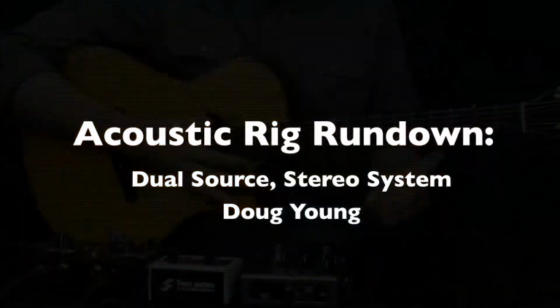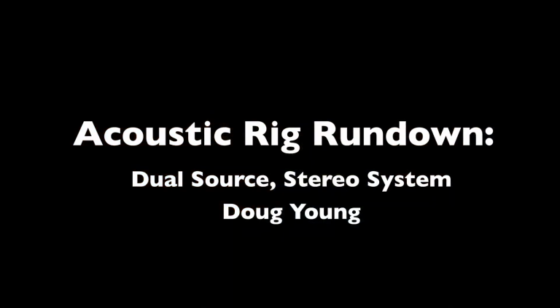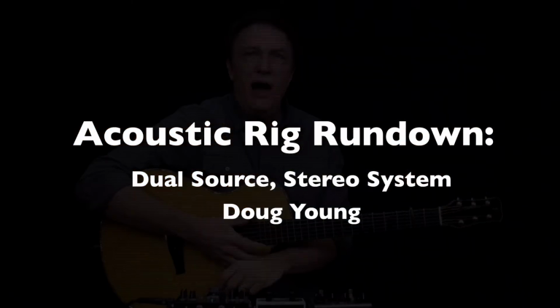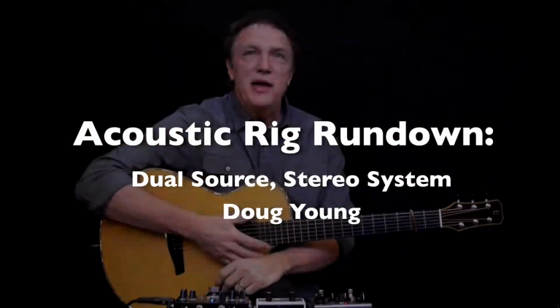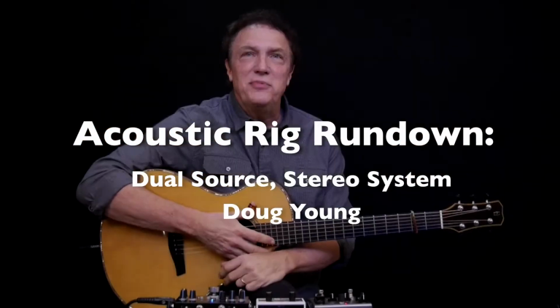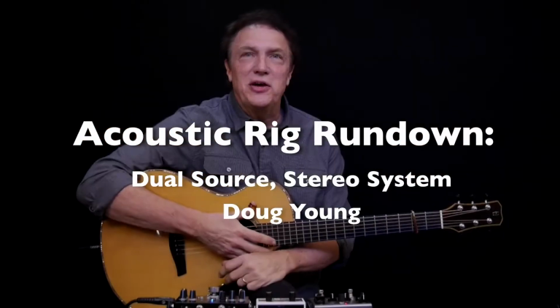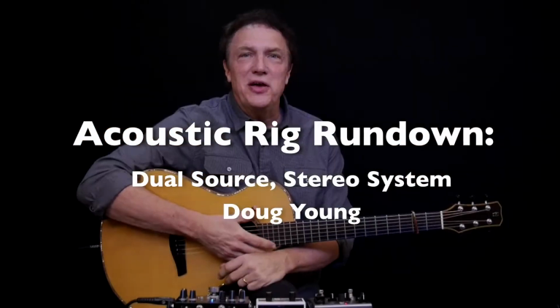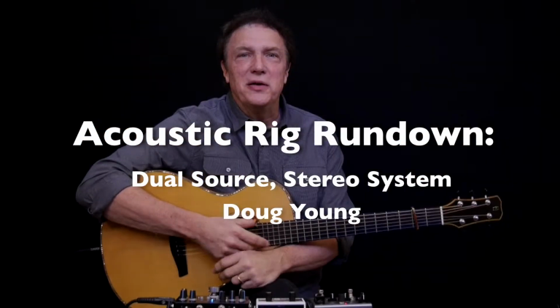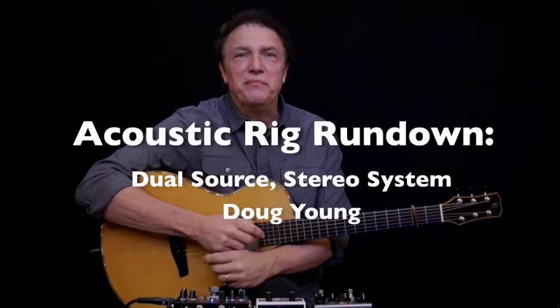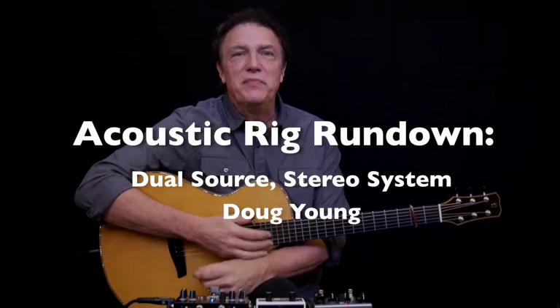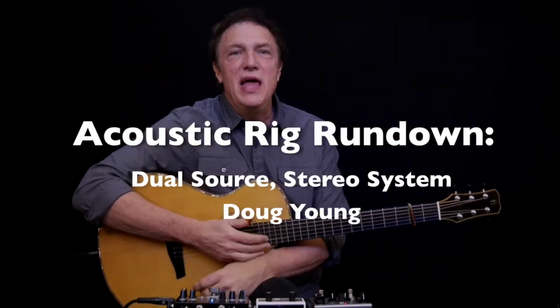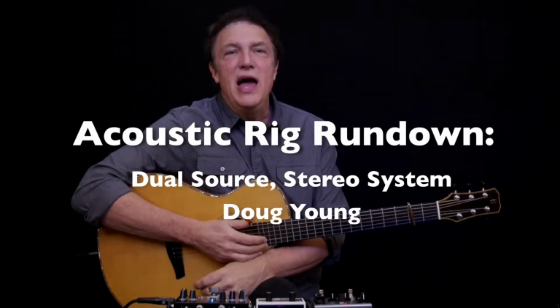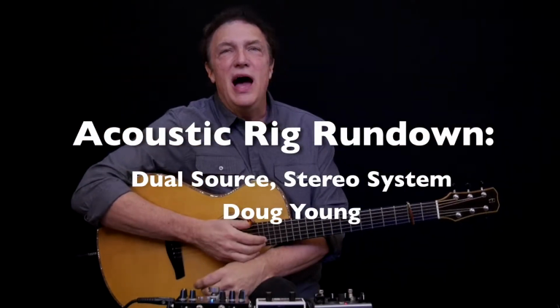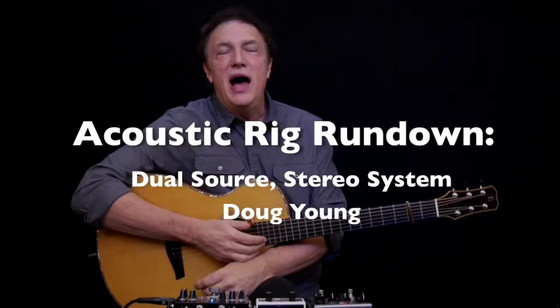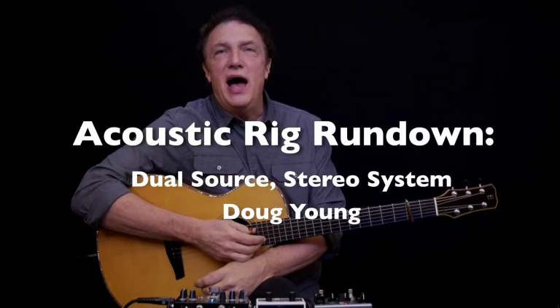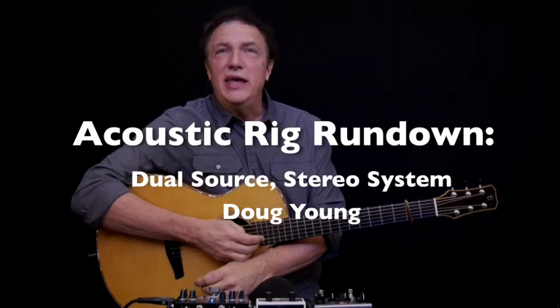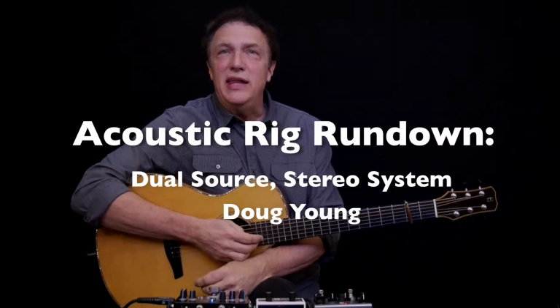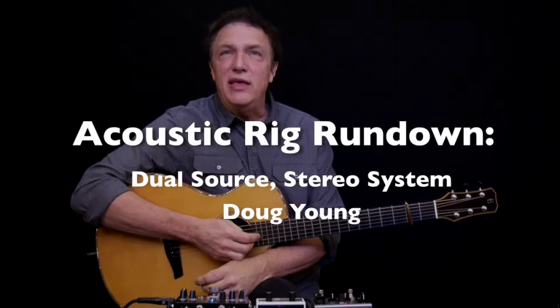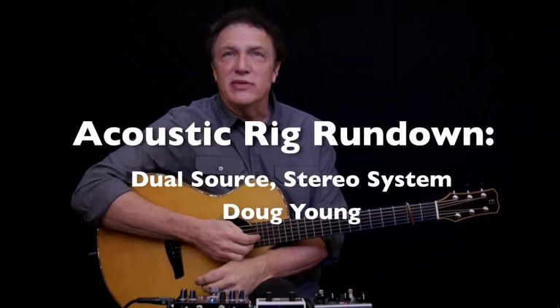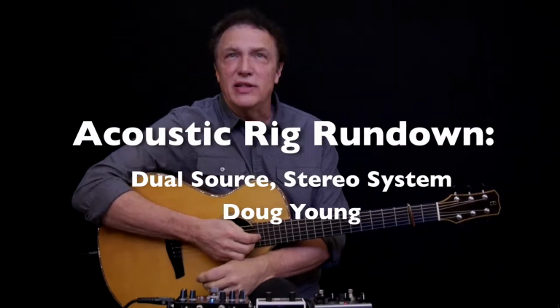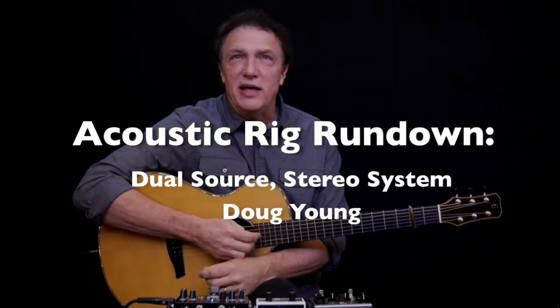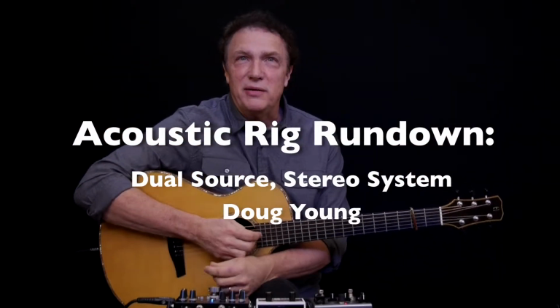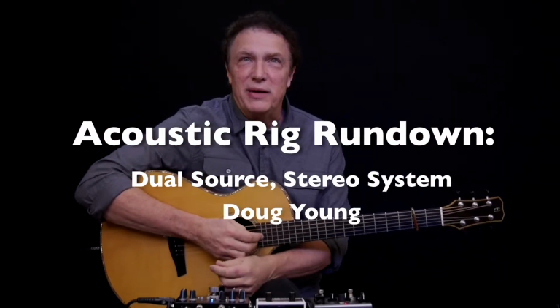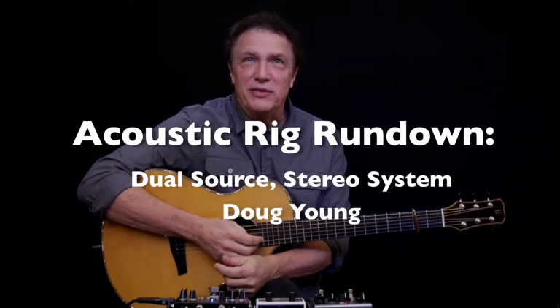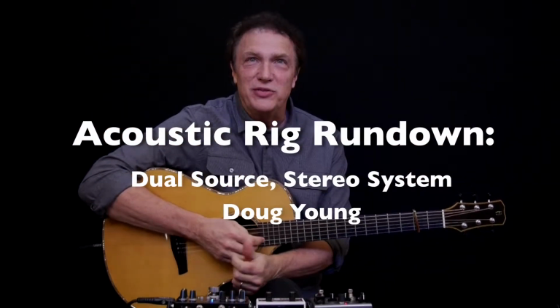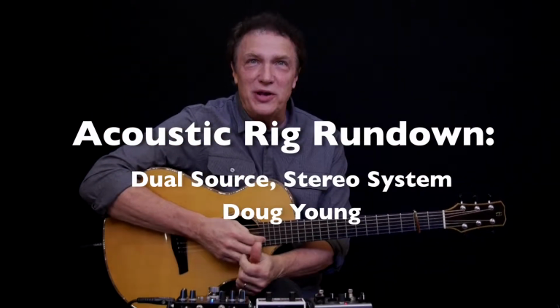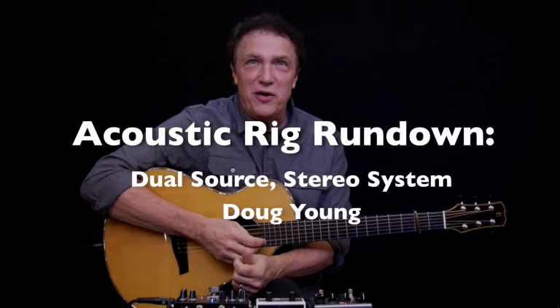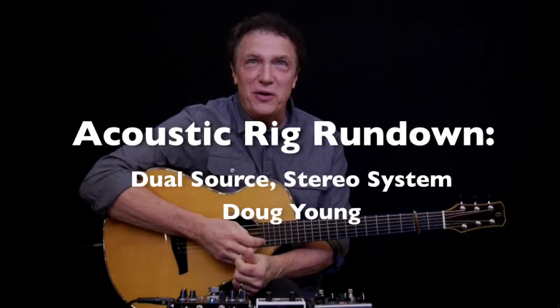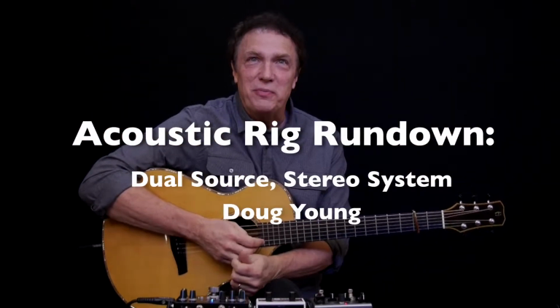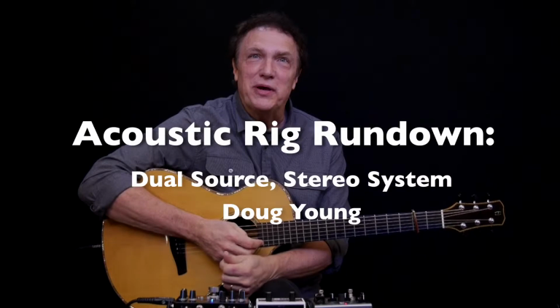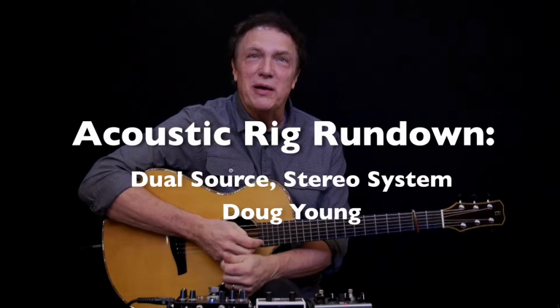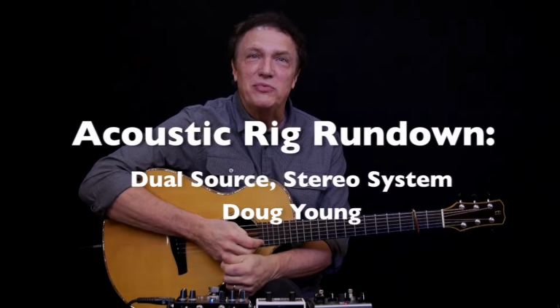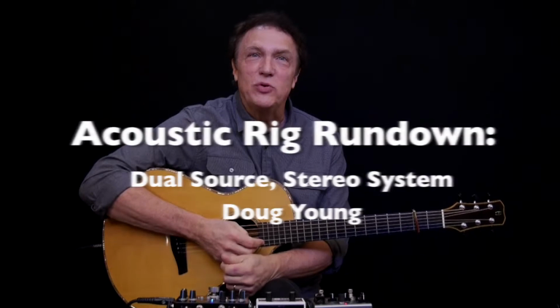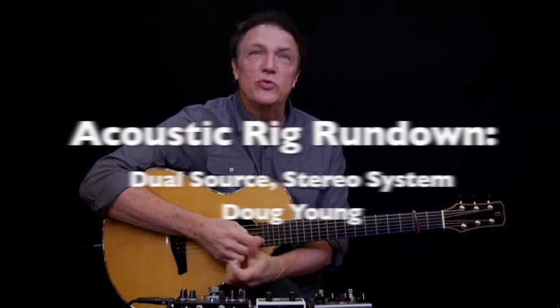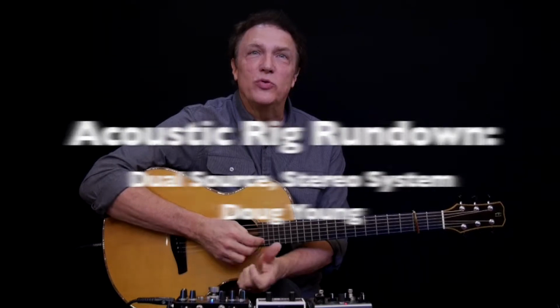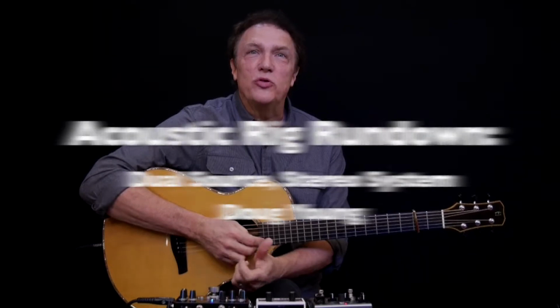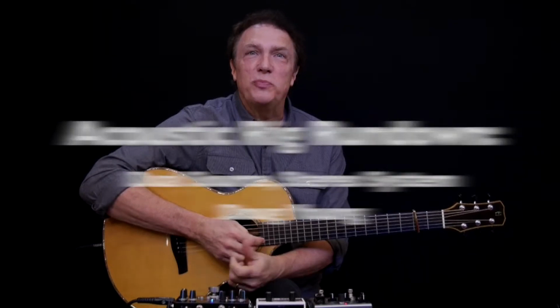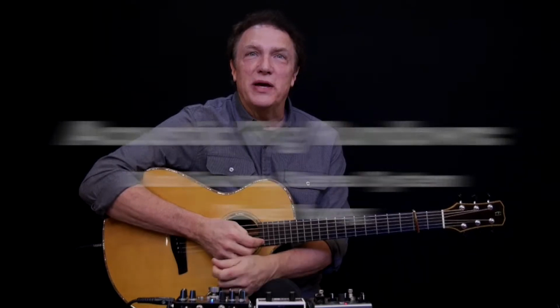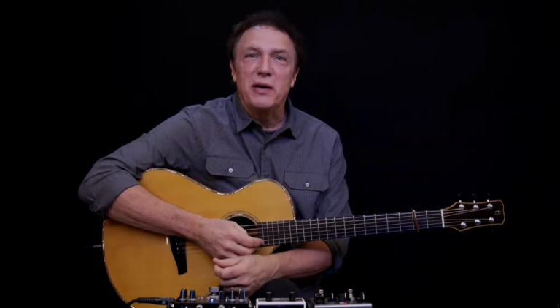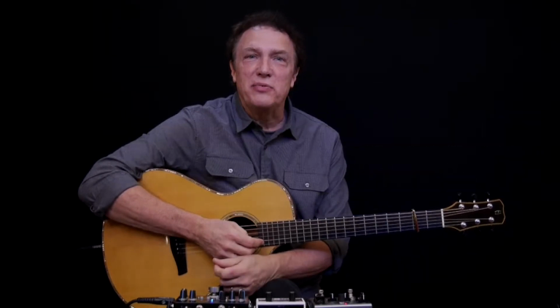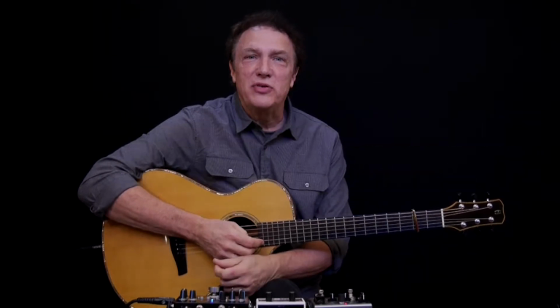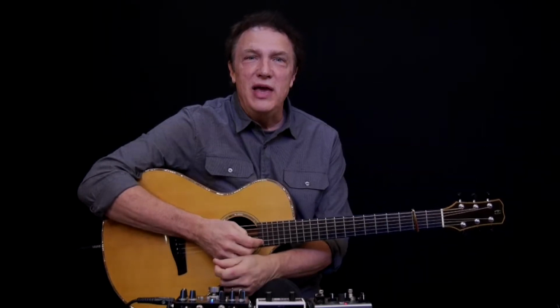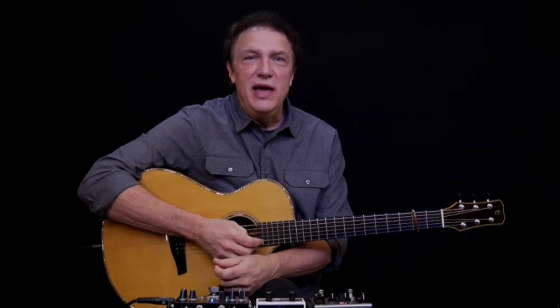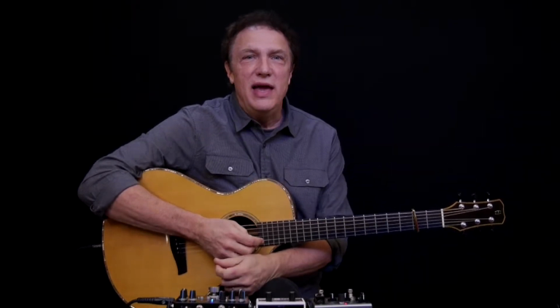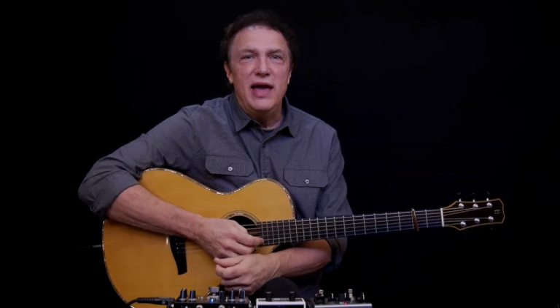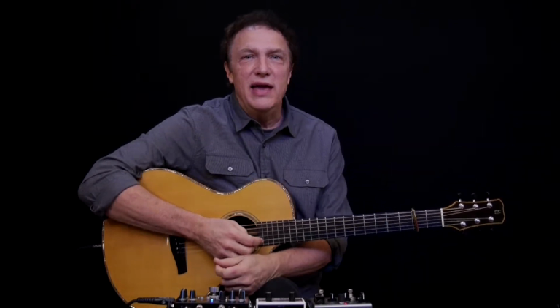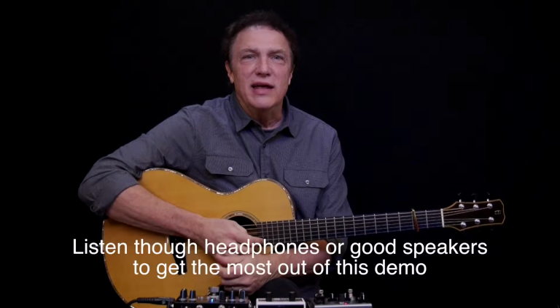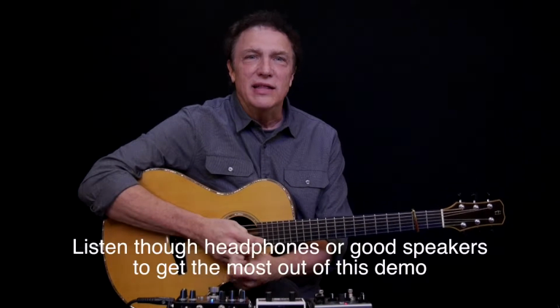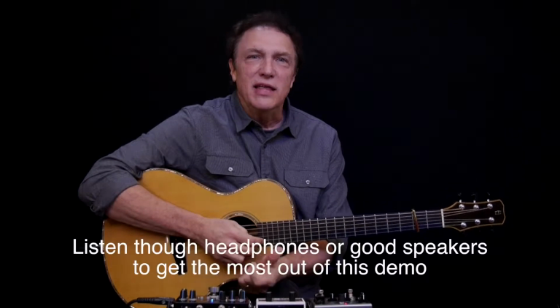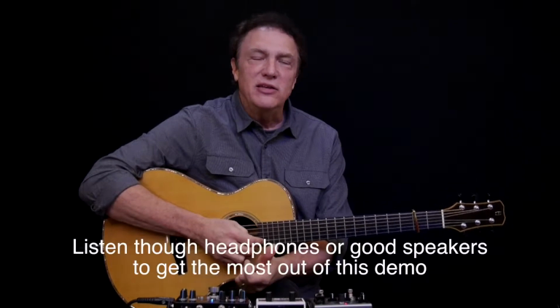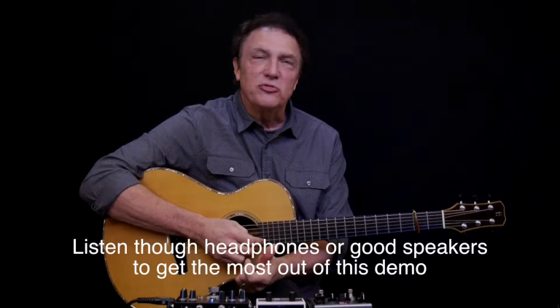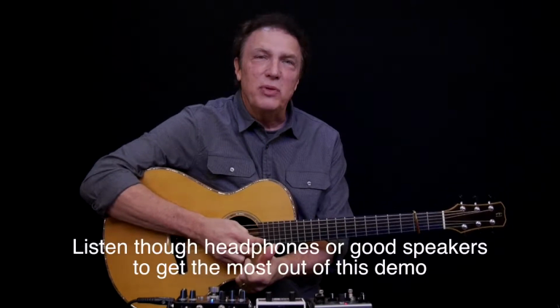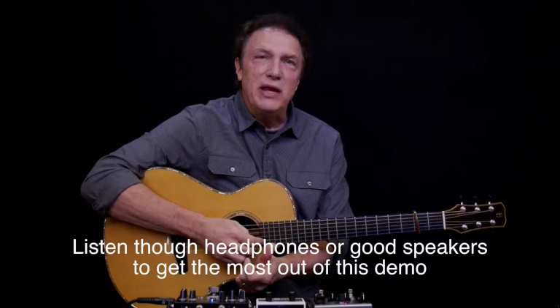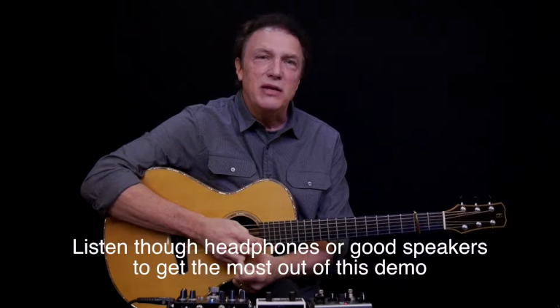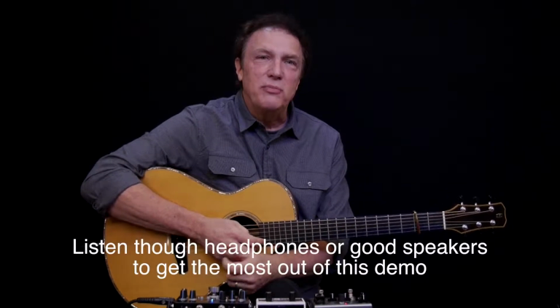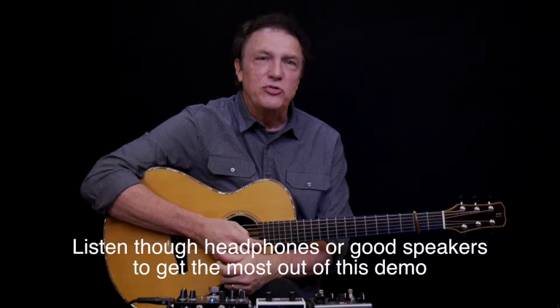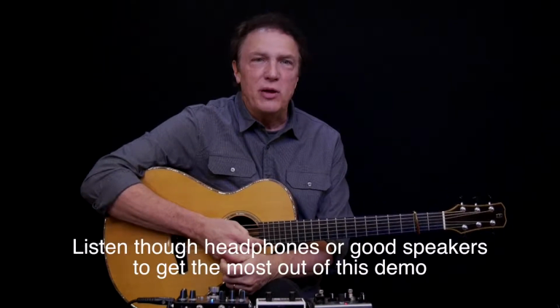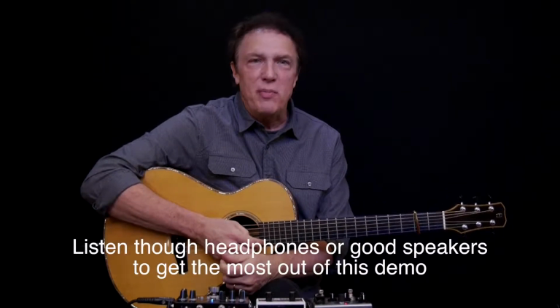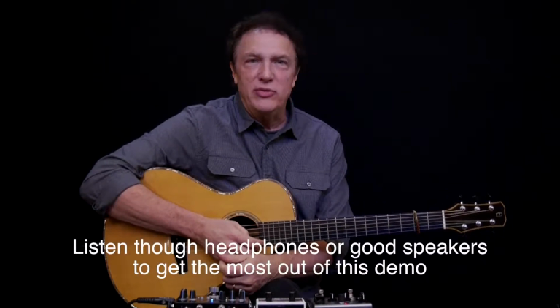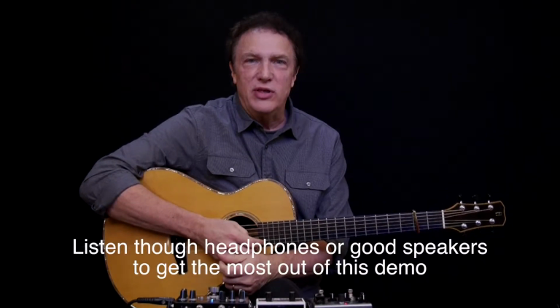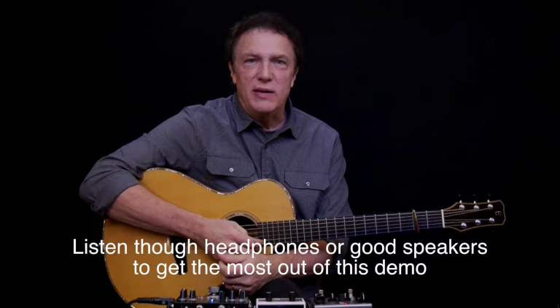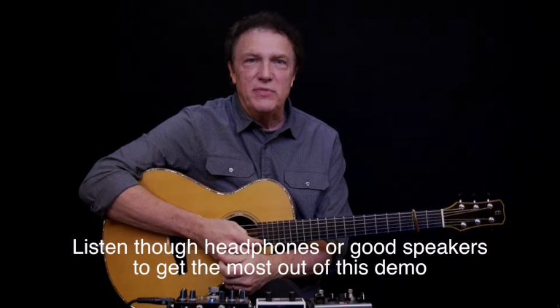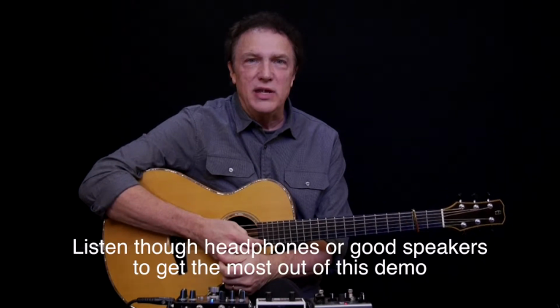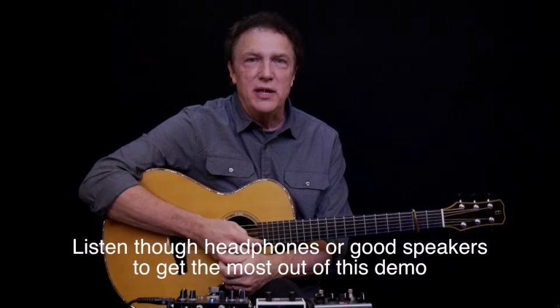Hi, I'm Doug Young. I get asked a lot about stereo pickups and dual source pickups, and I'd like to explain and demonstrate my setup today.